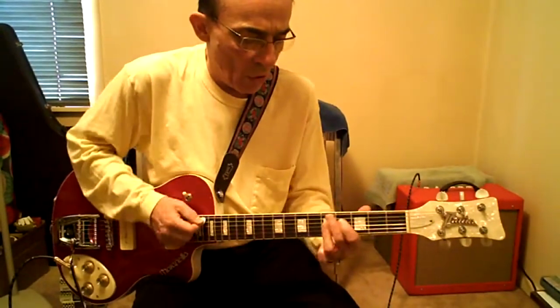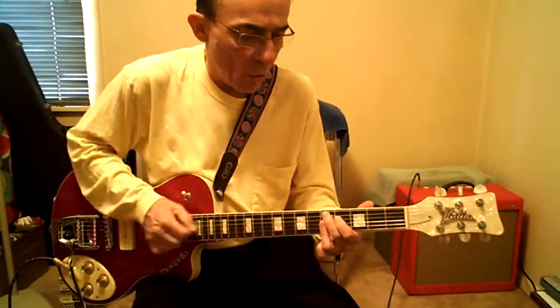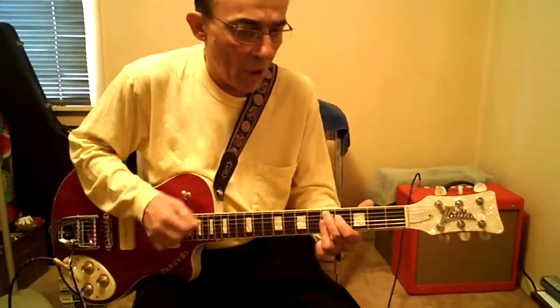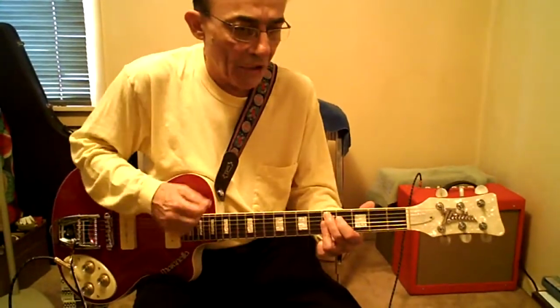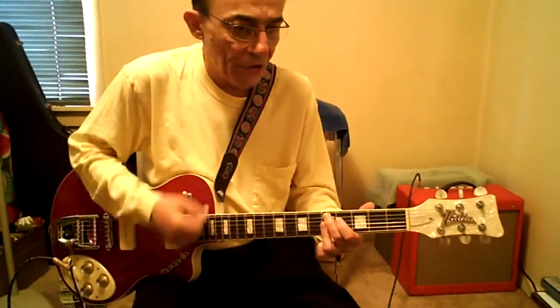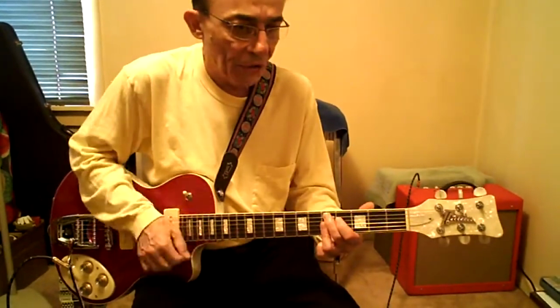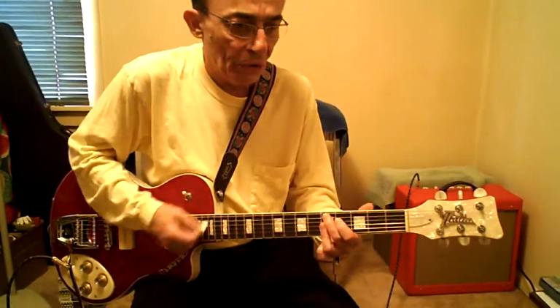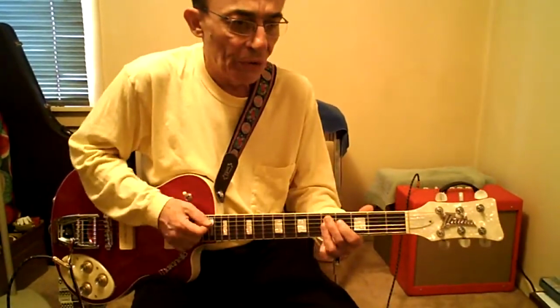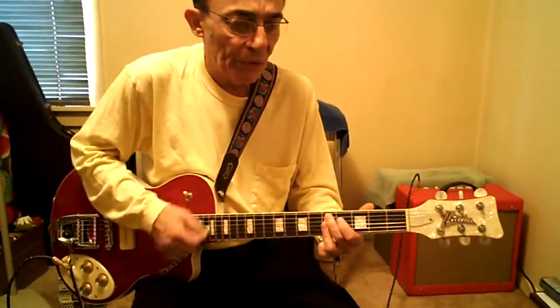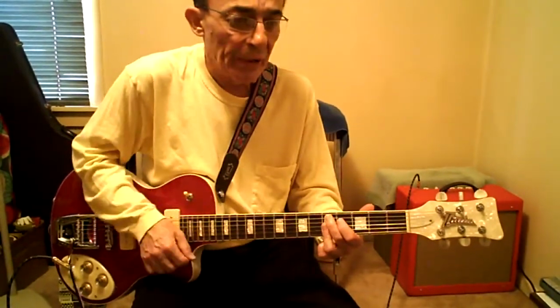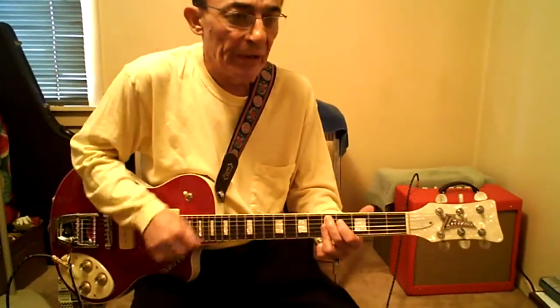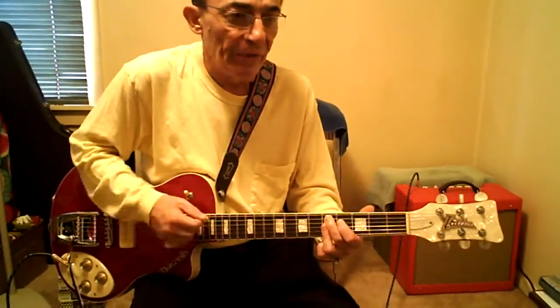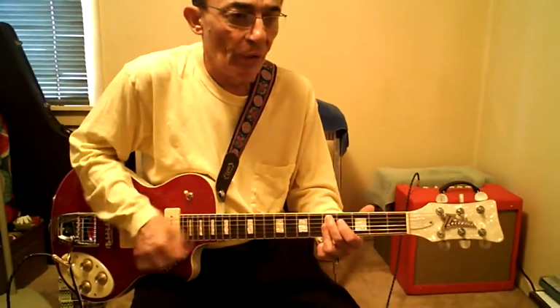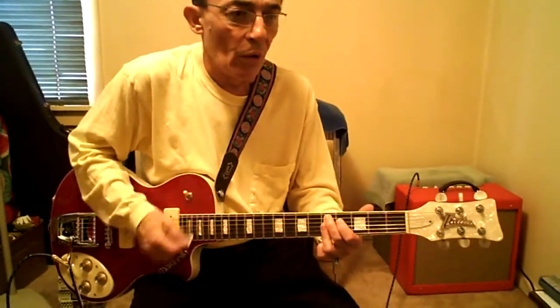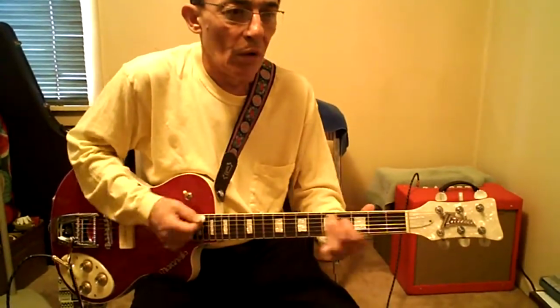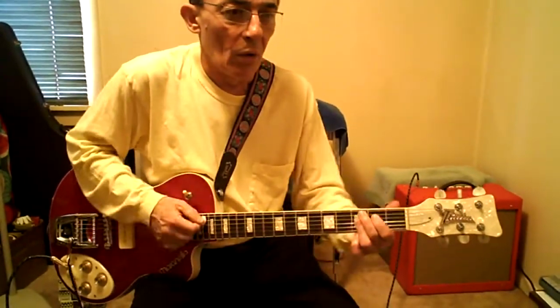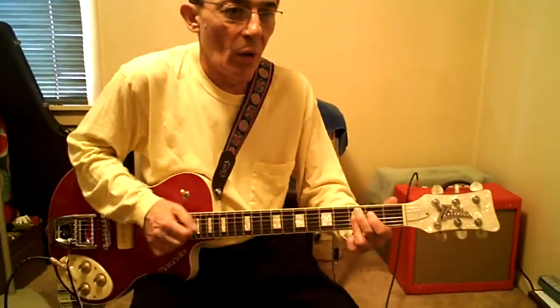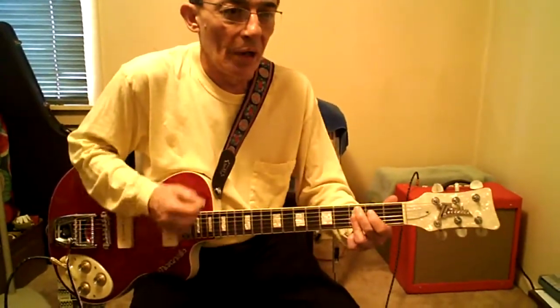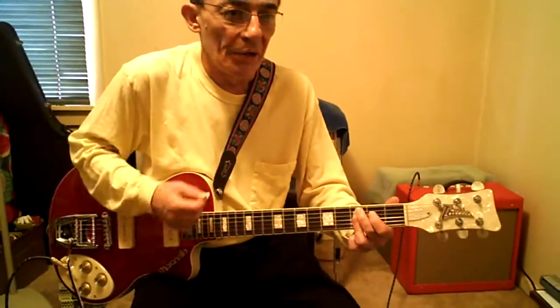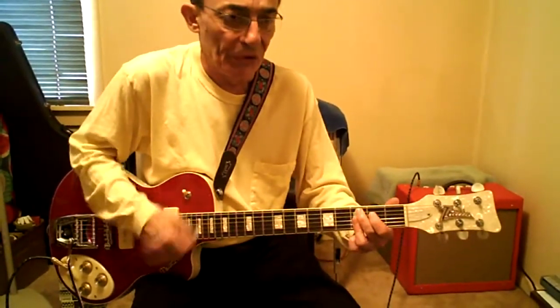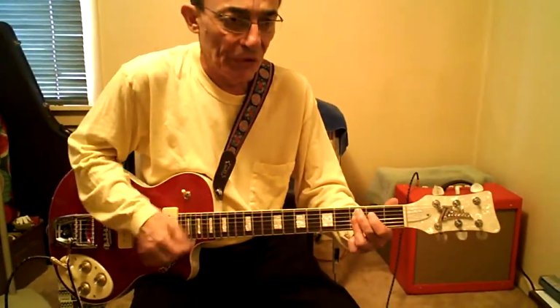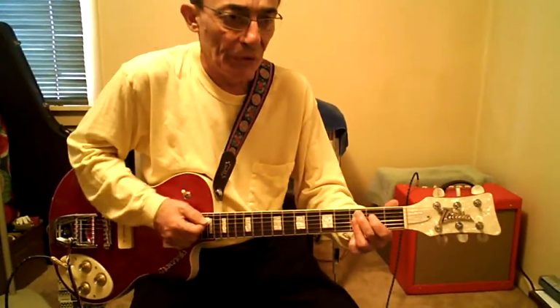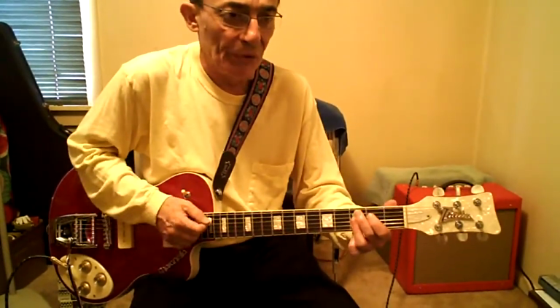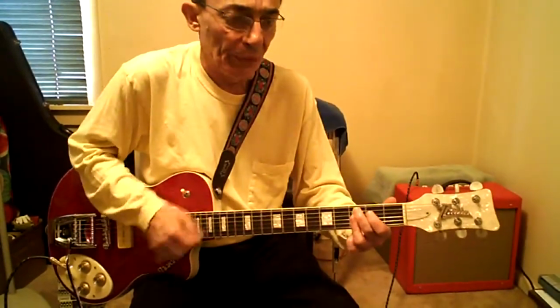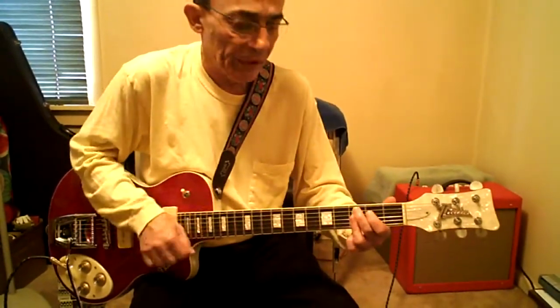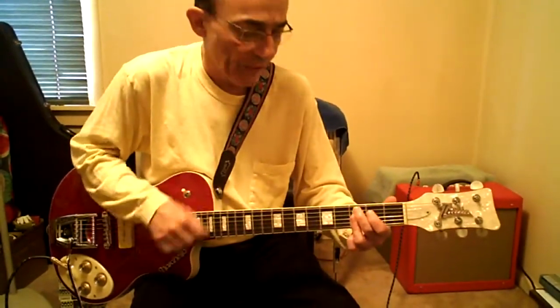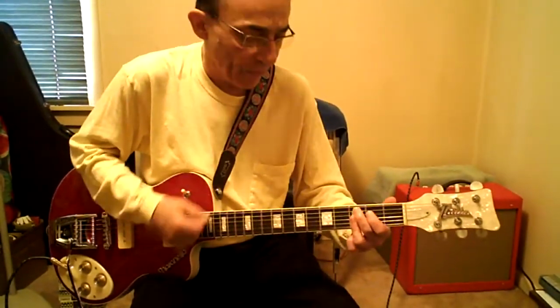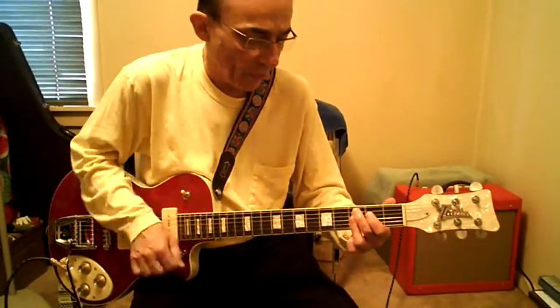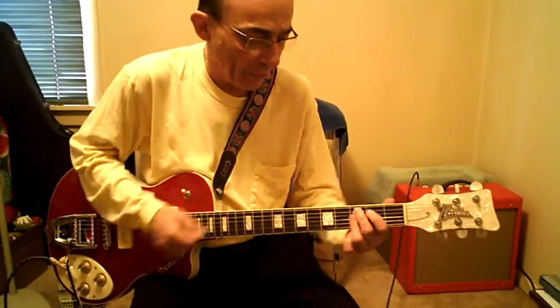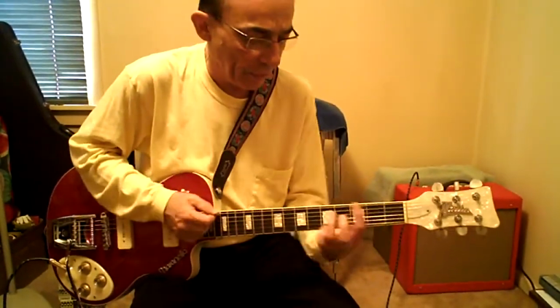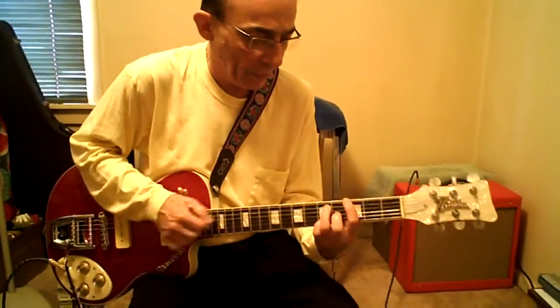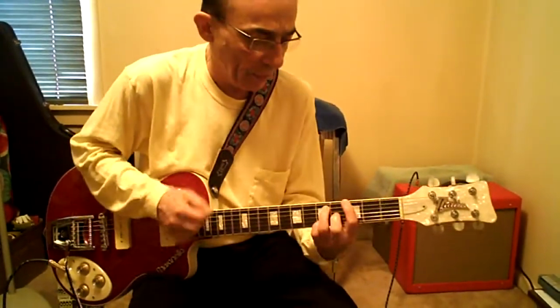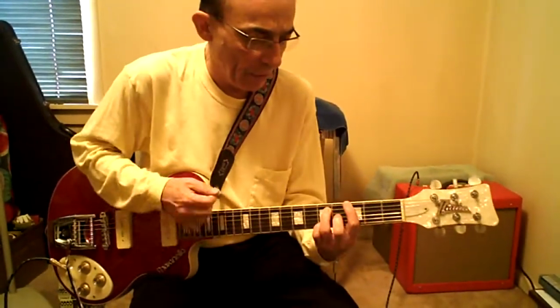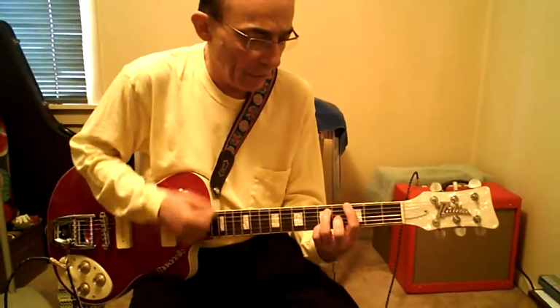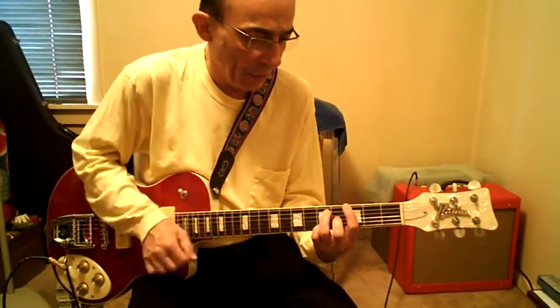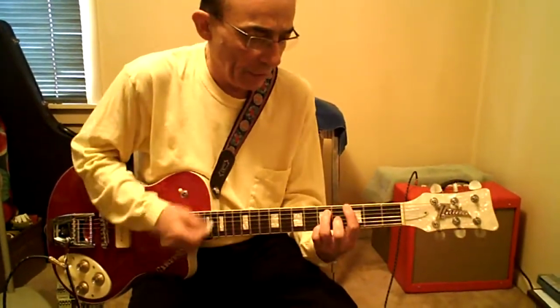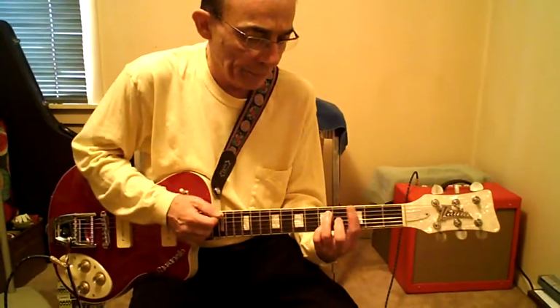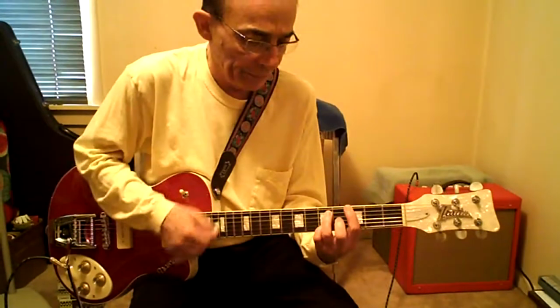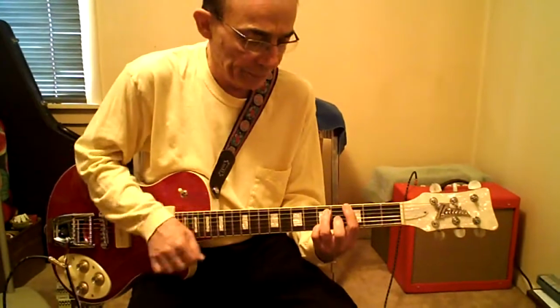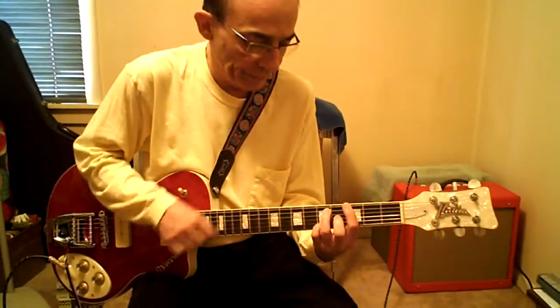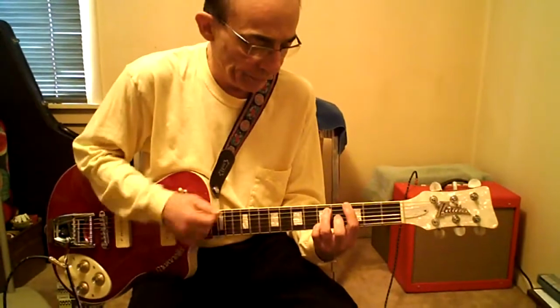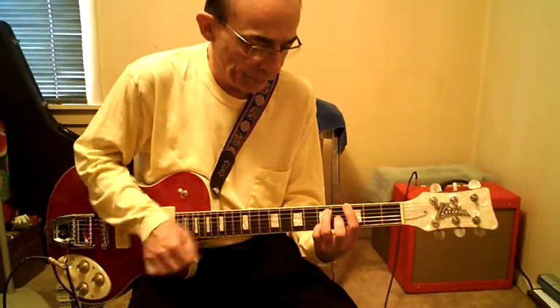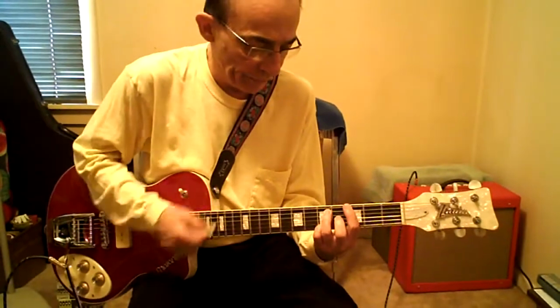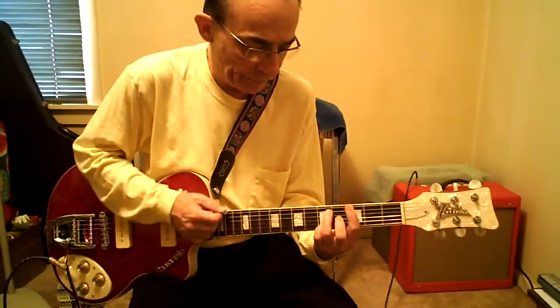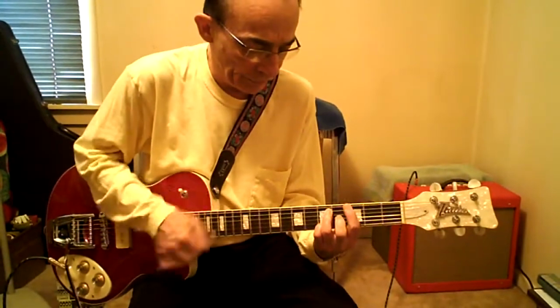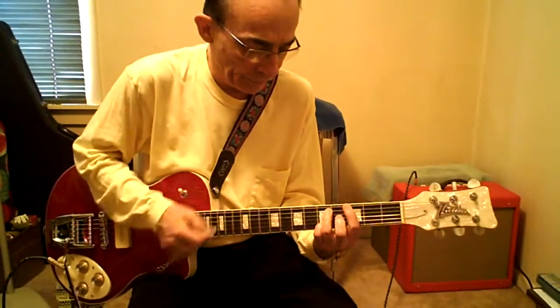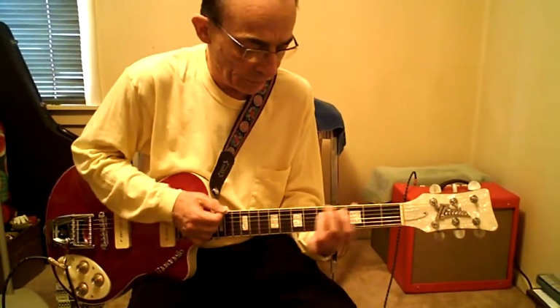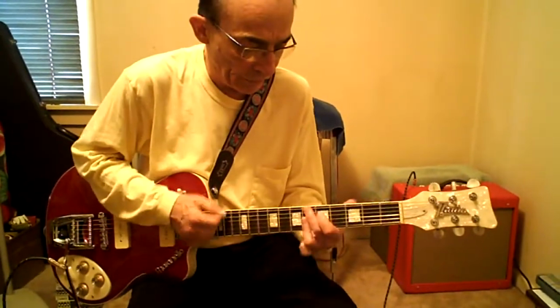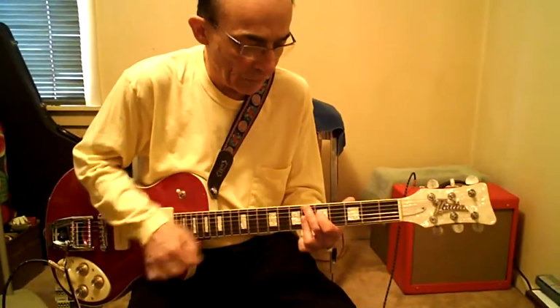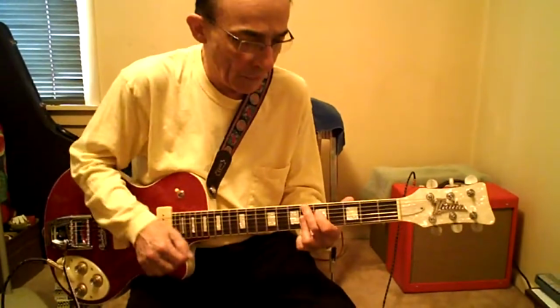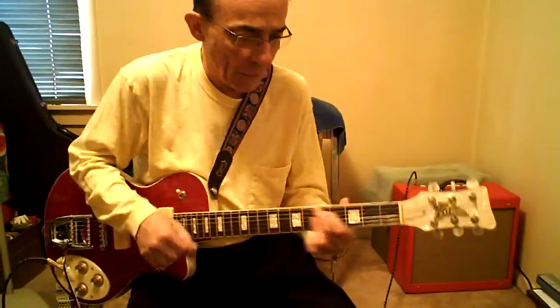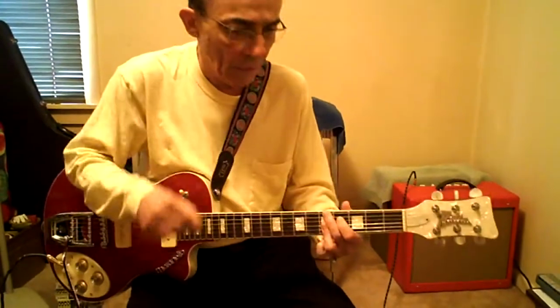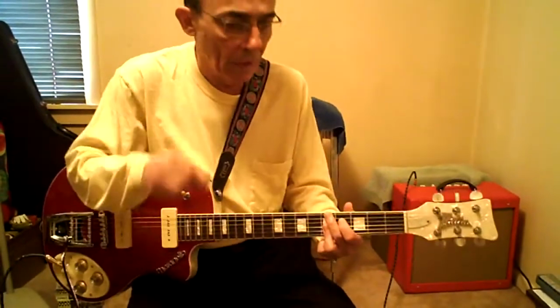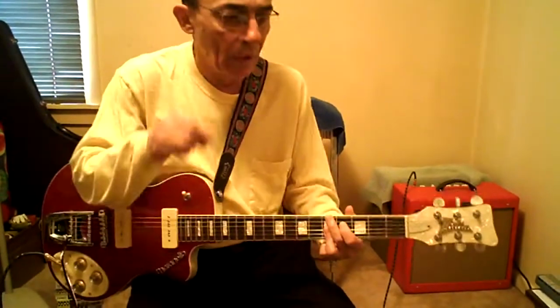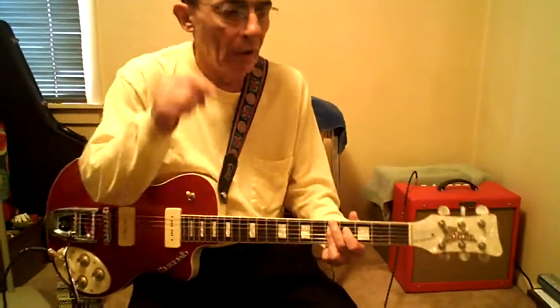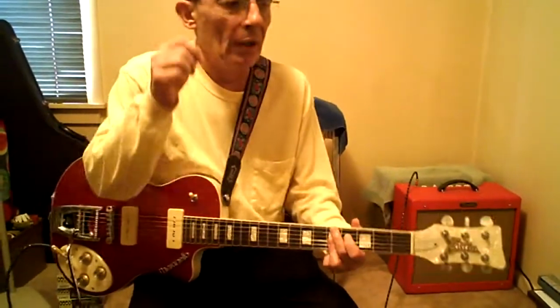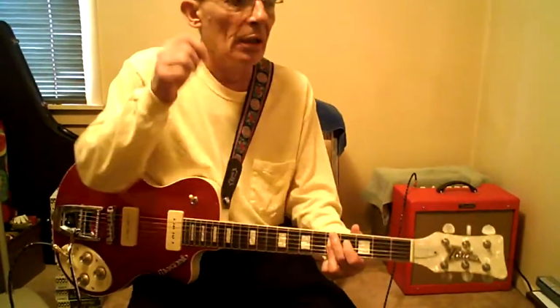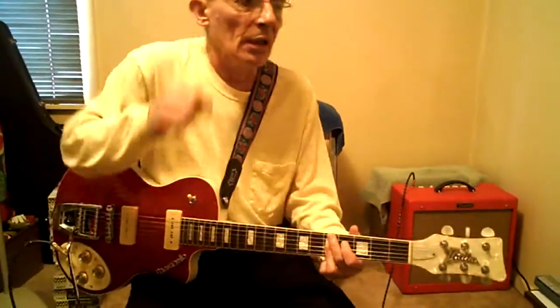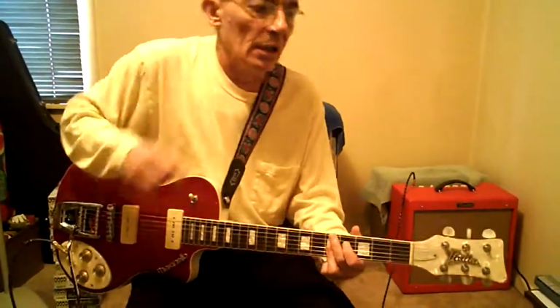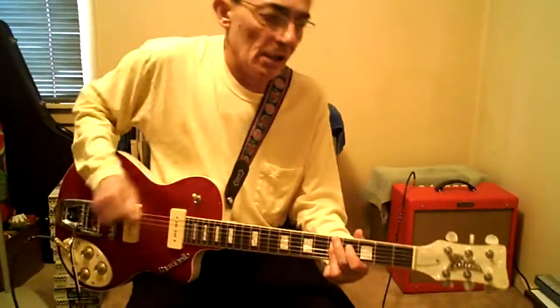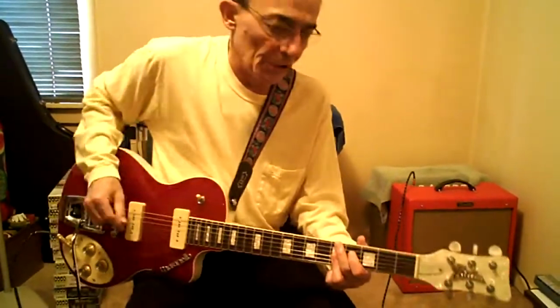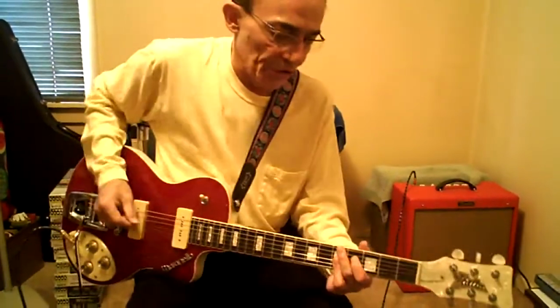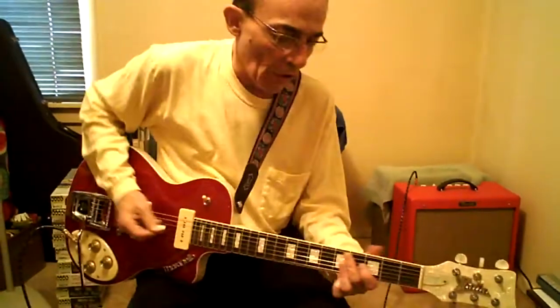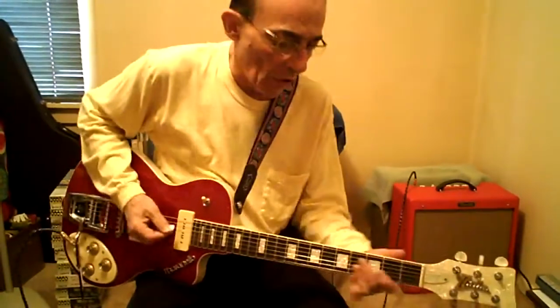One, two, three, four. One, two, three, four. Solo.